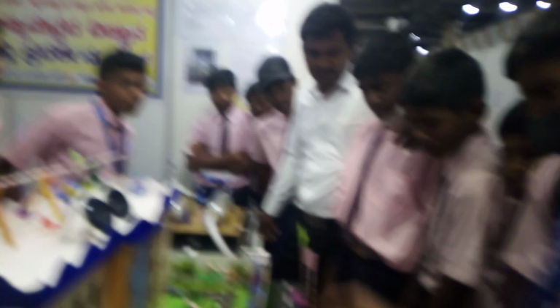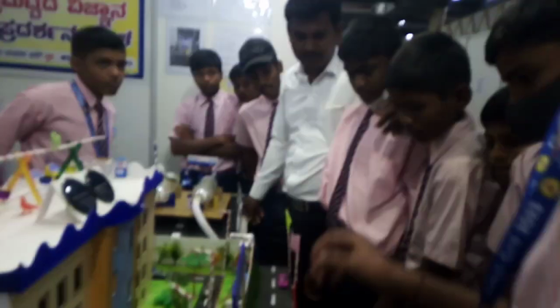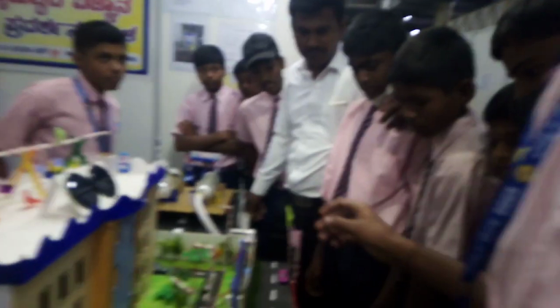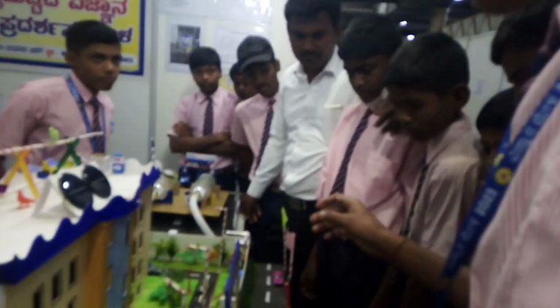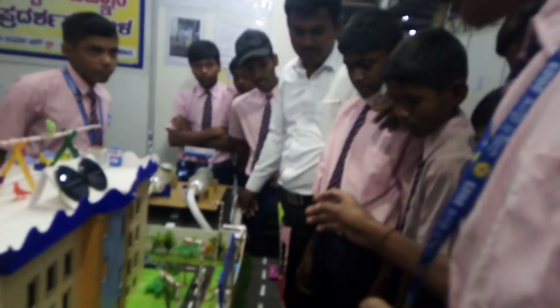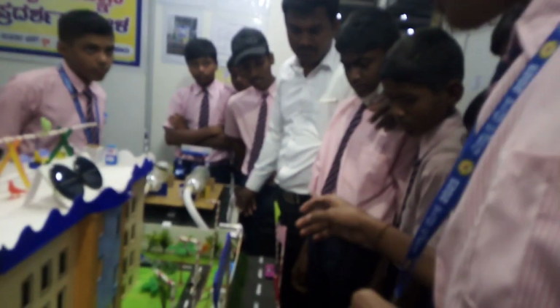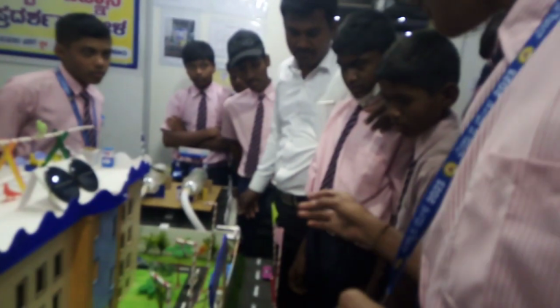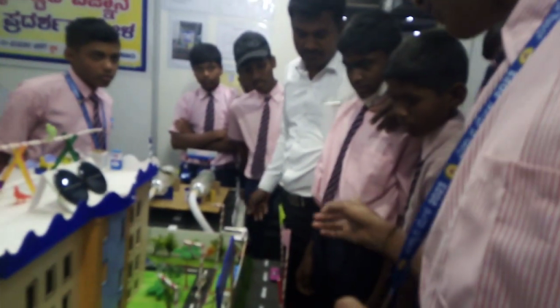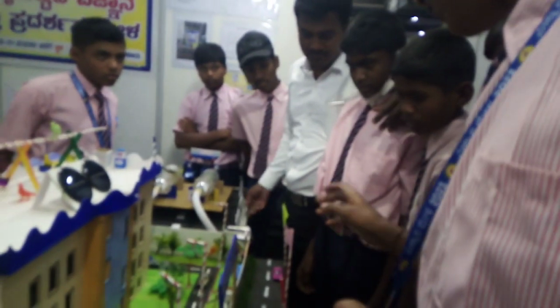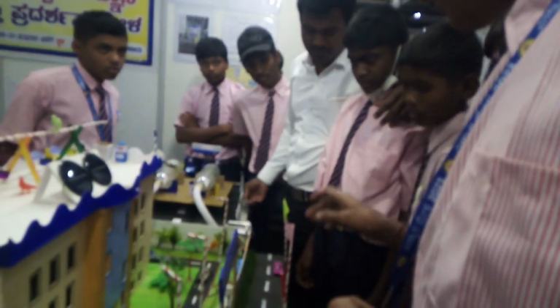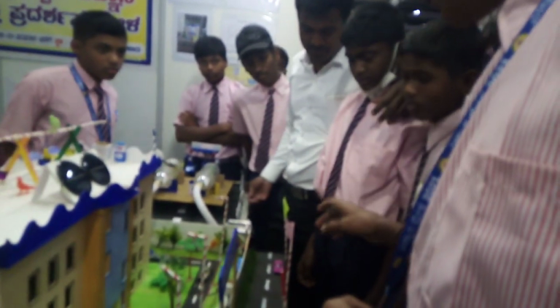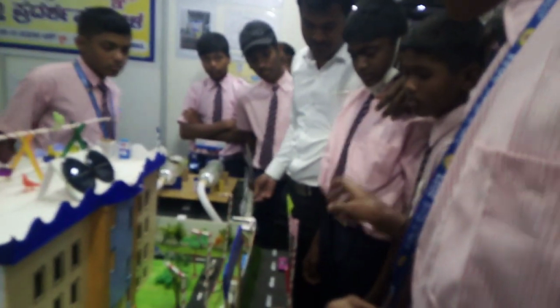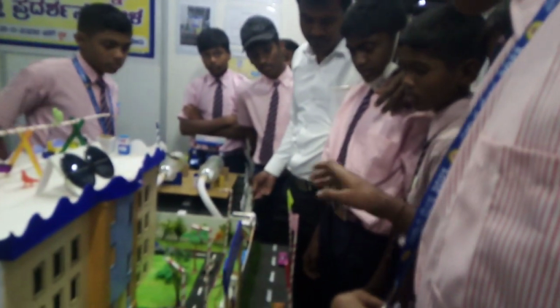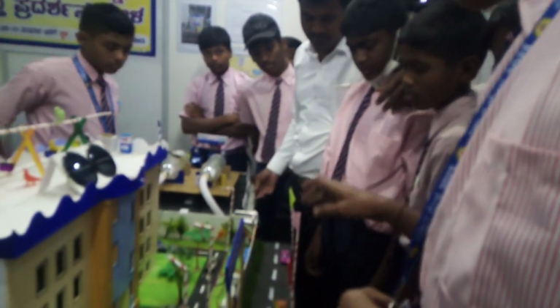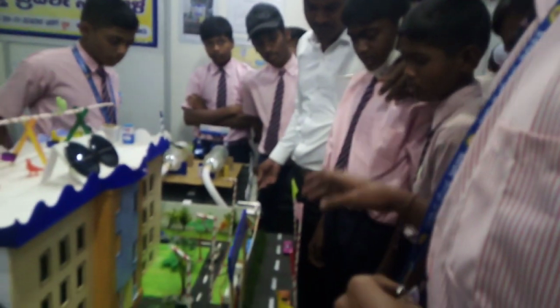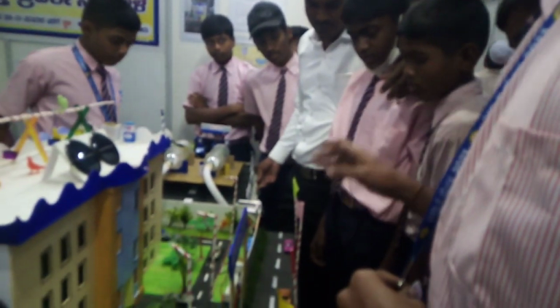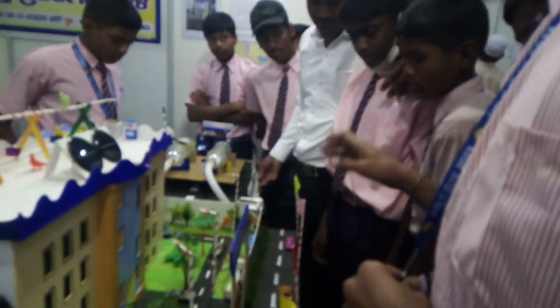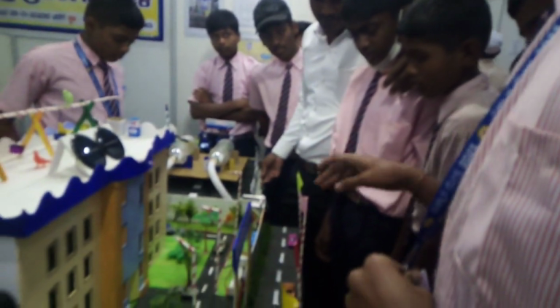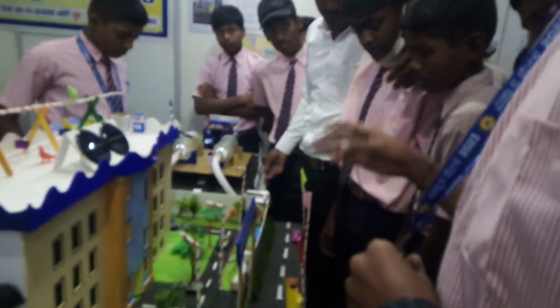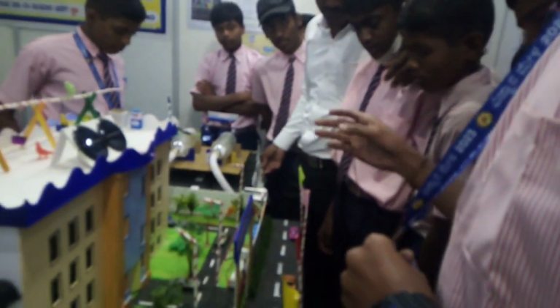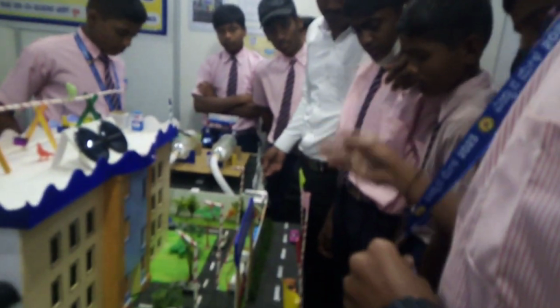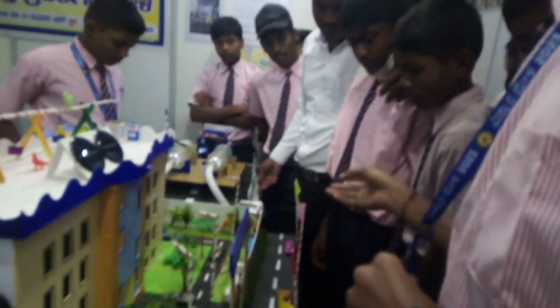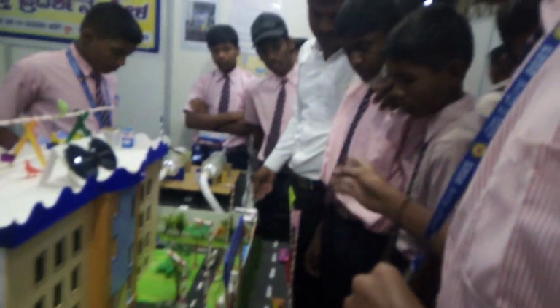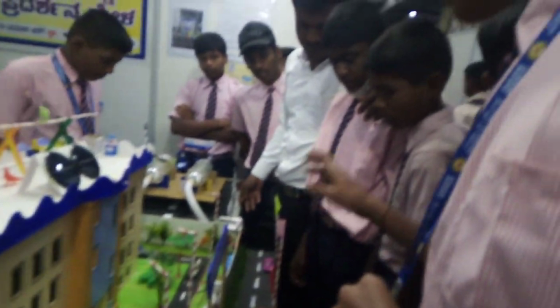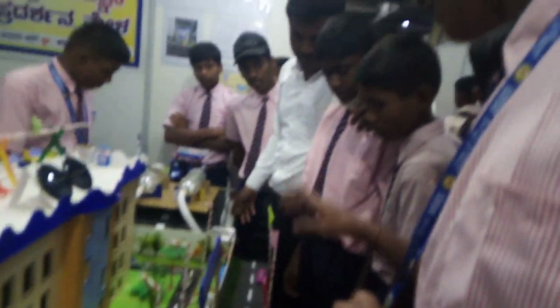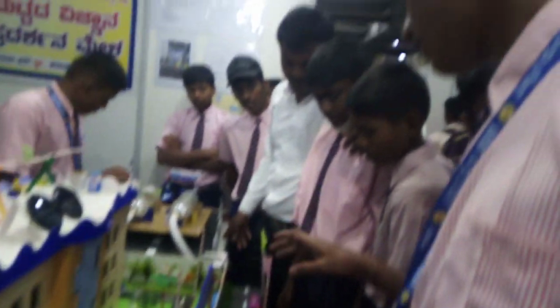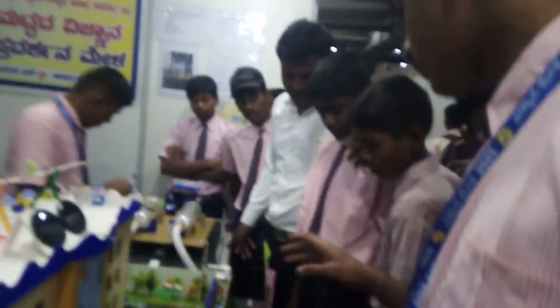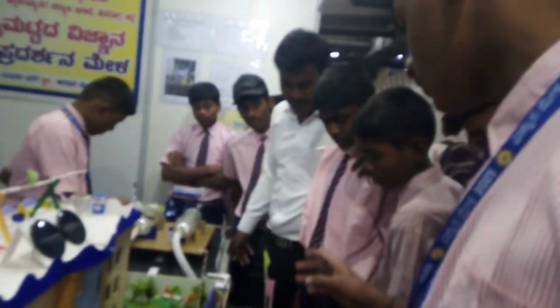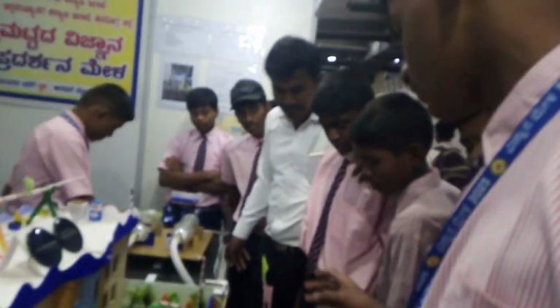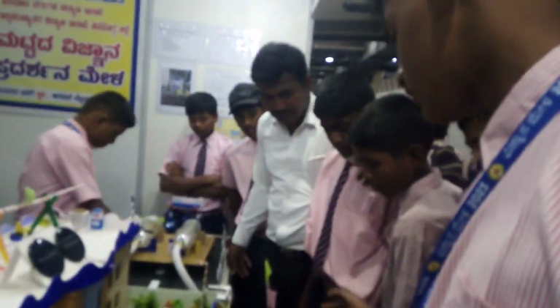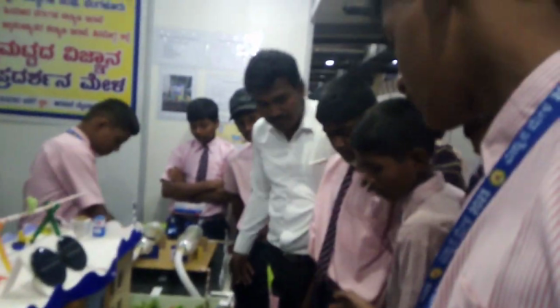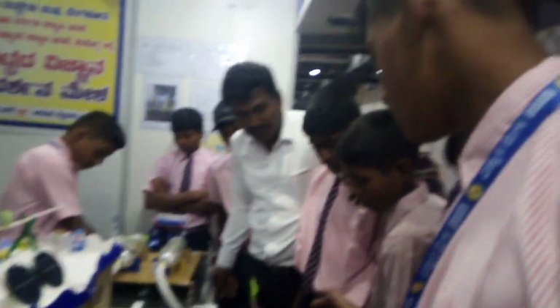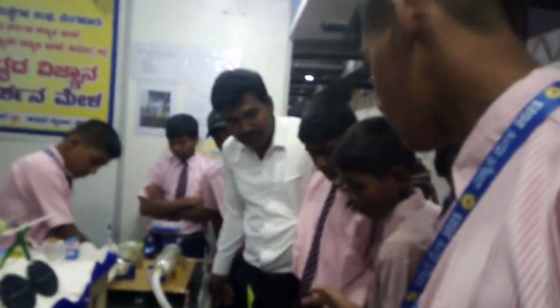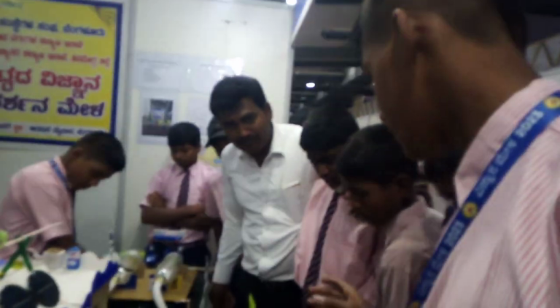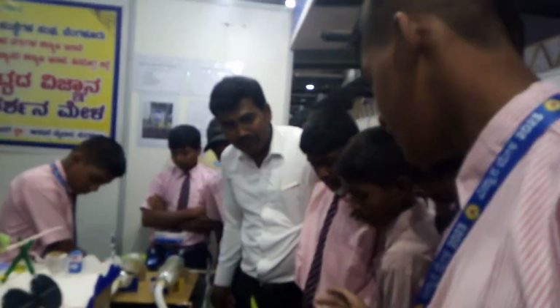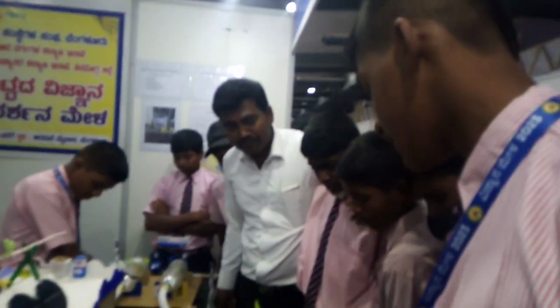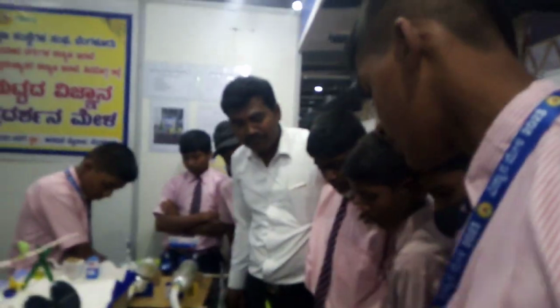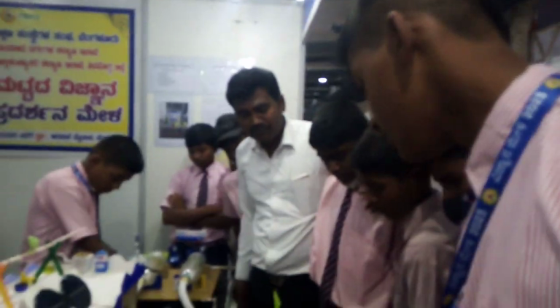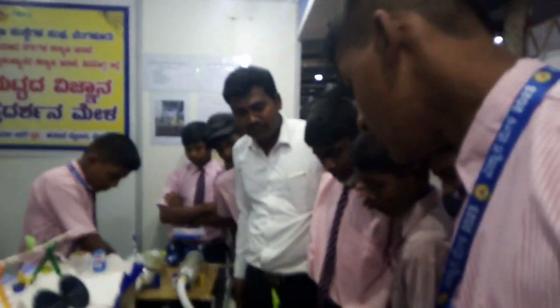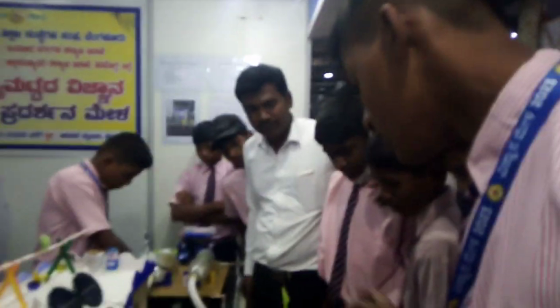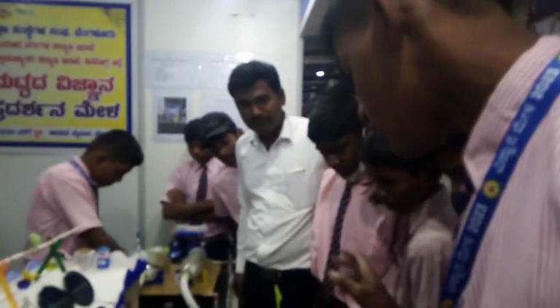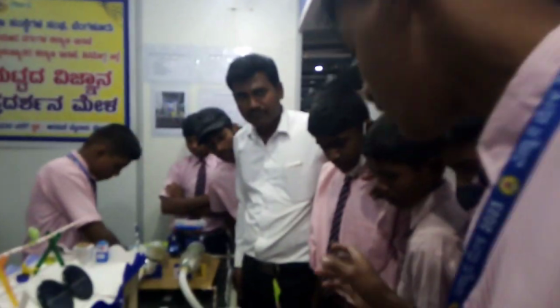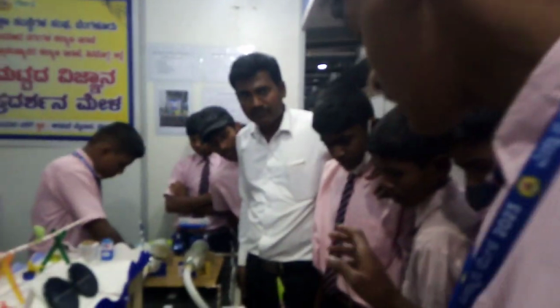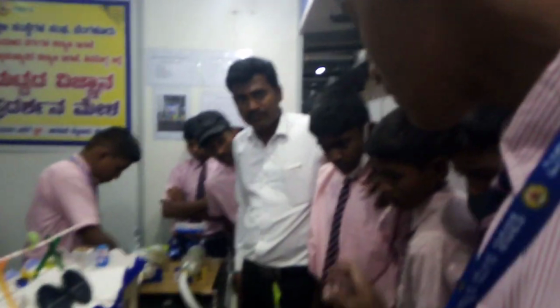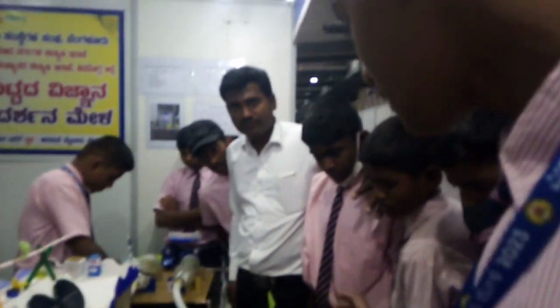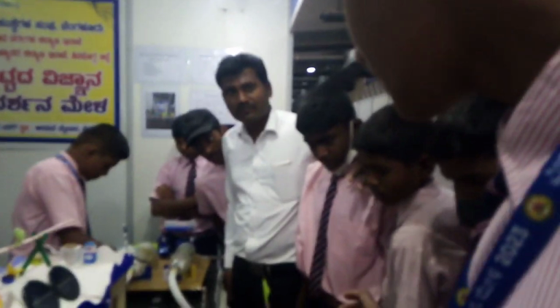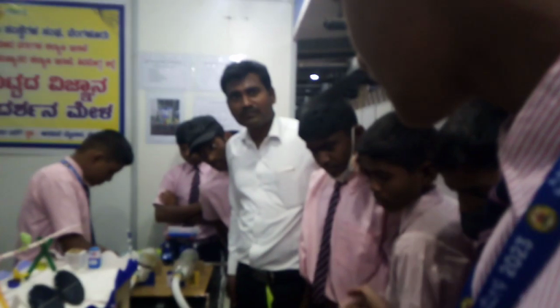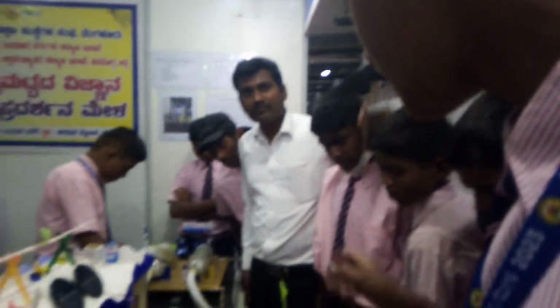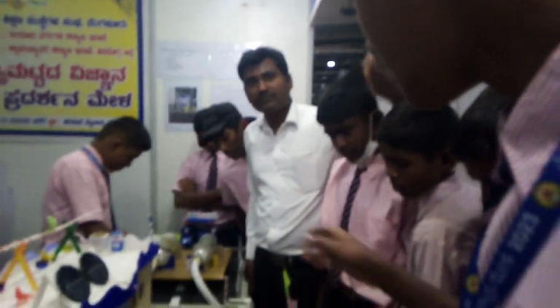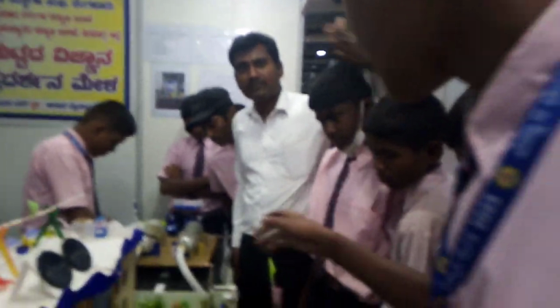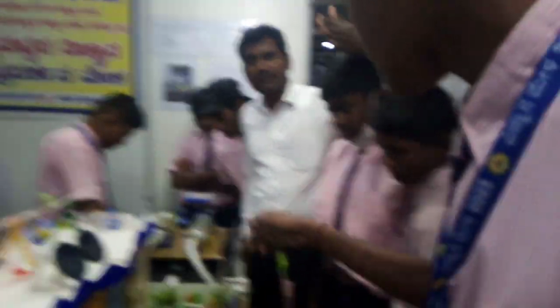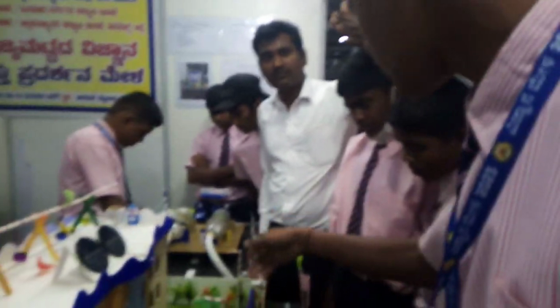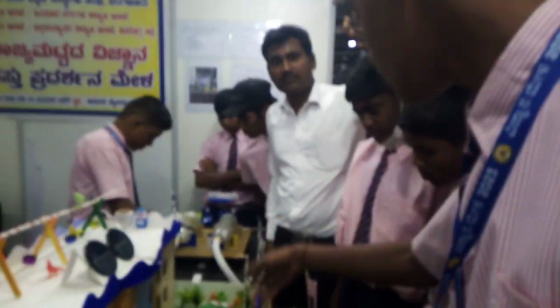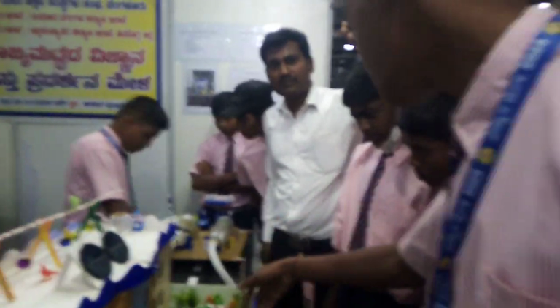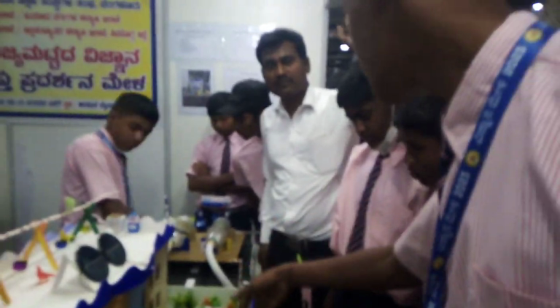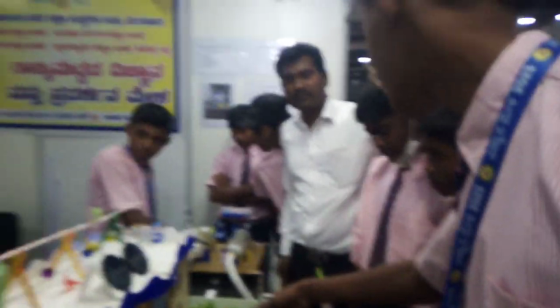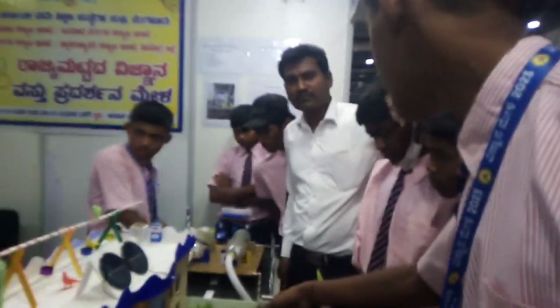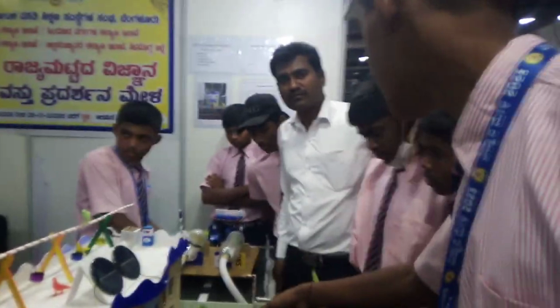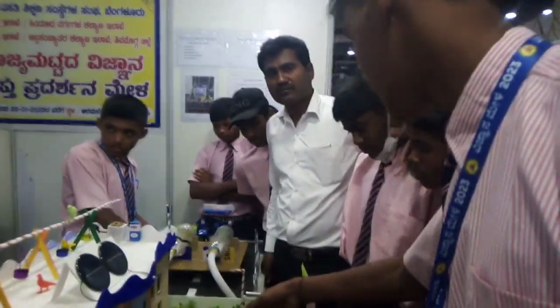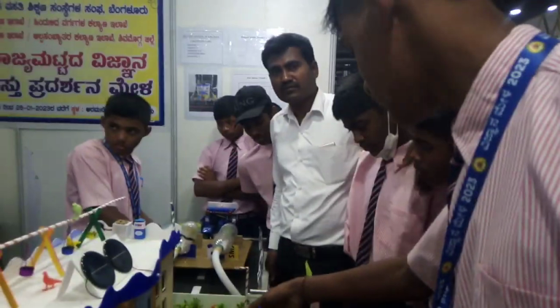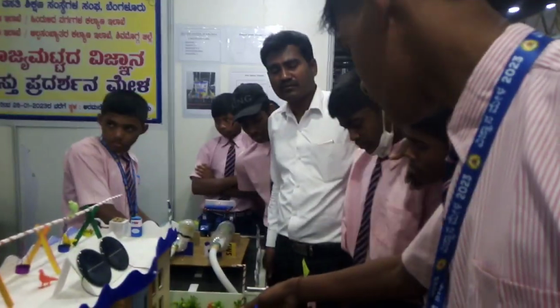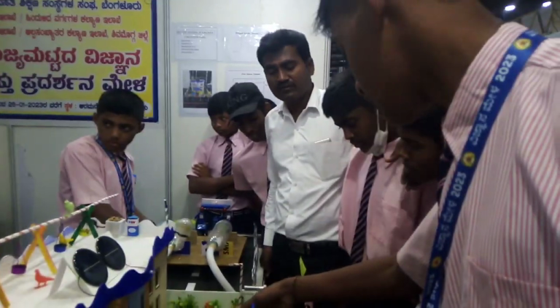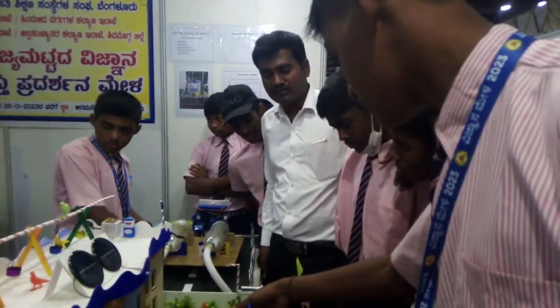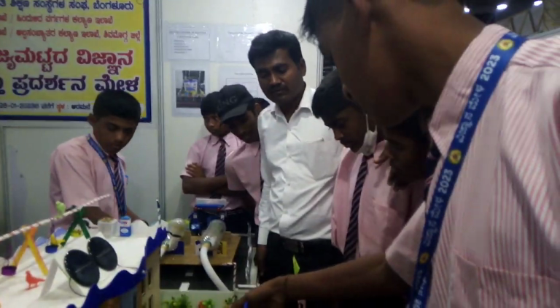It becomes stressful opening and closing the gate many times. So we implemented the technology in the gate, as you can see here.